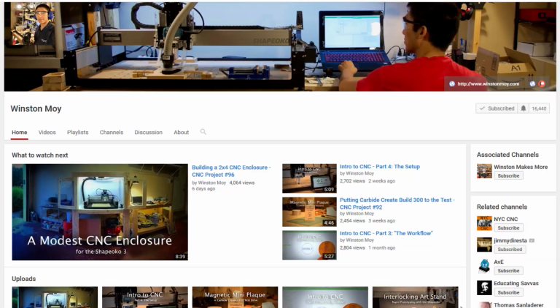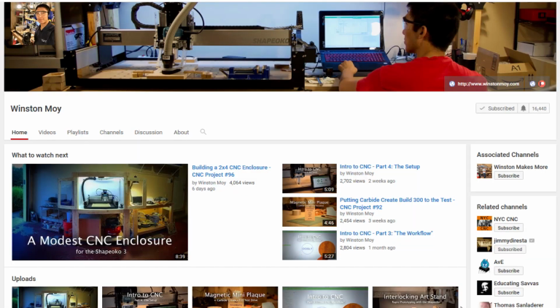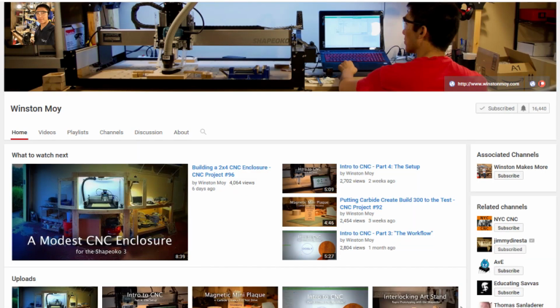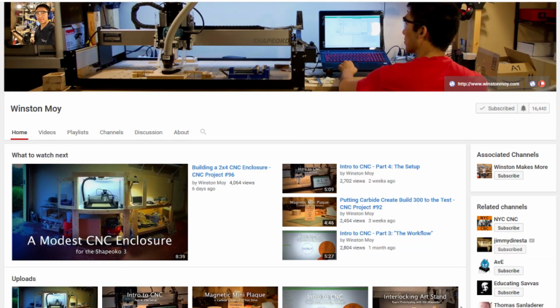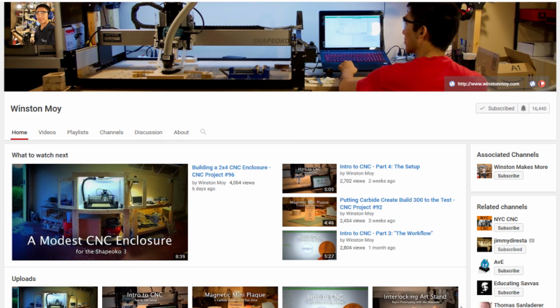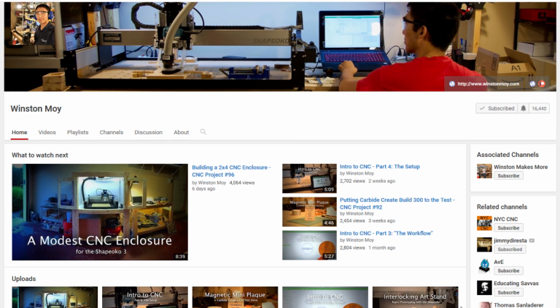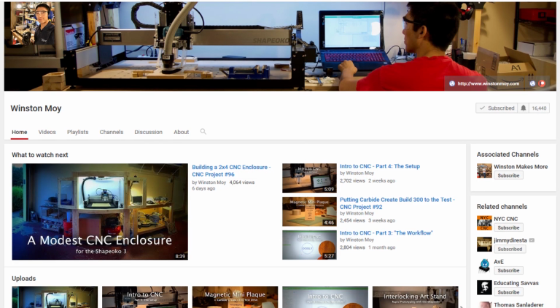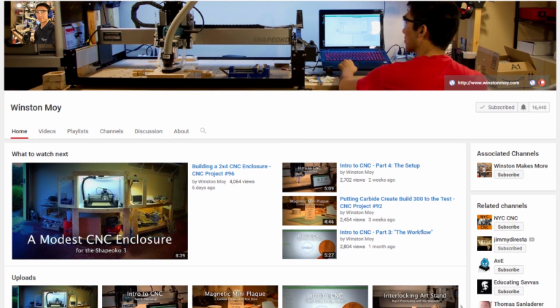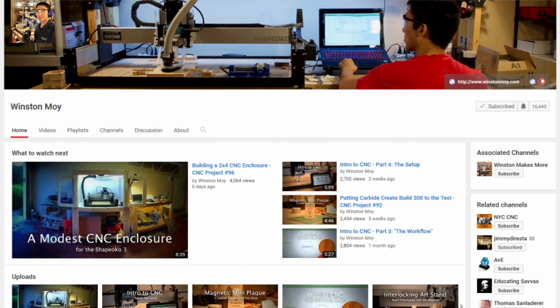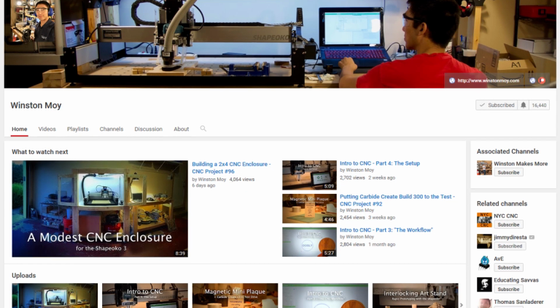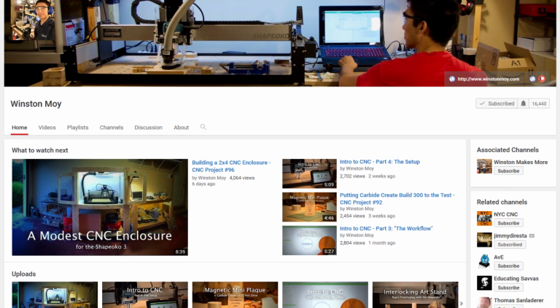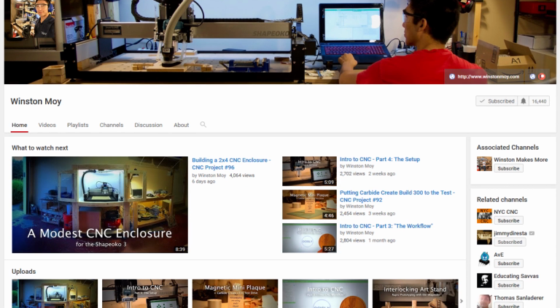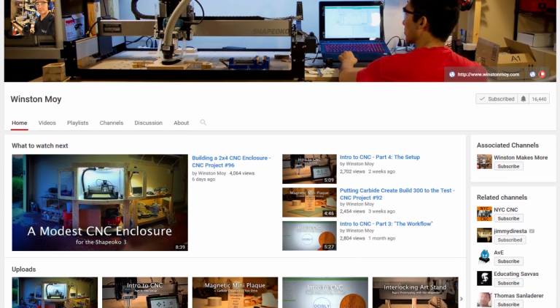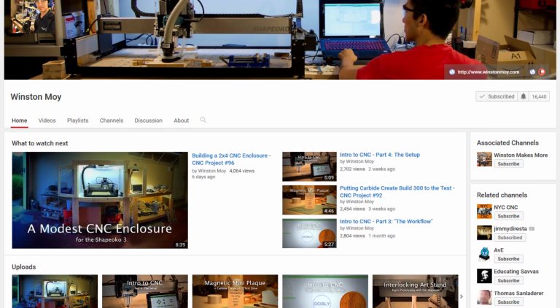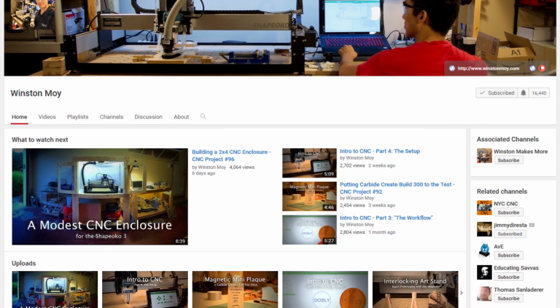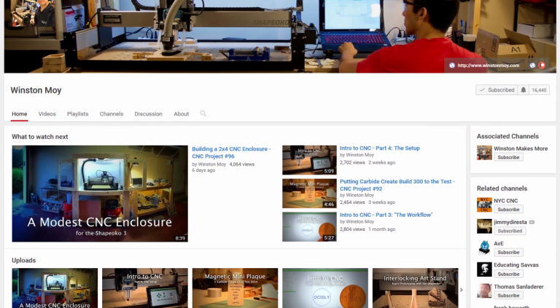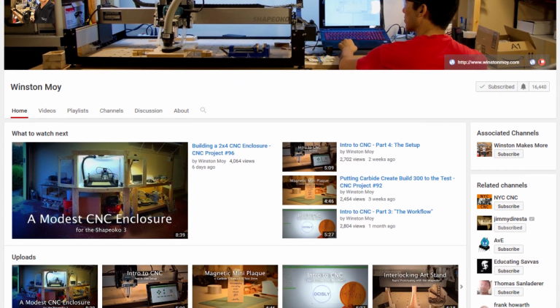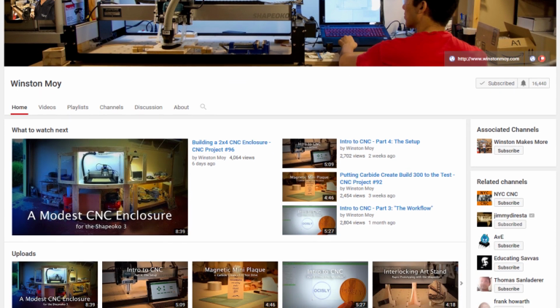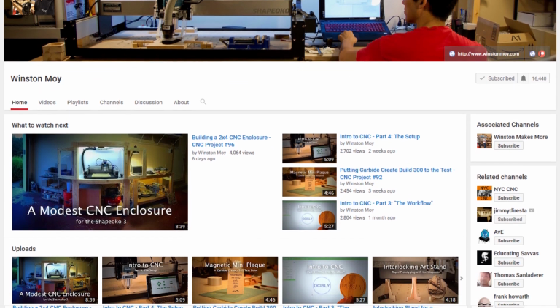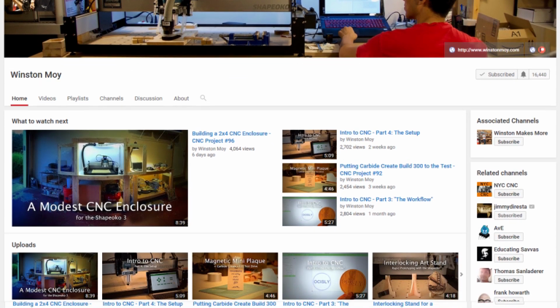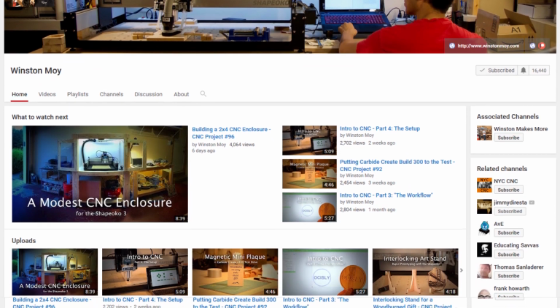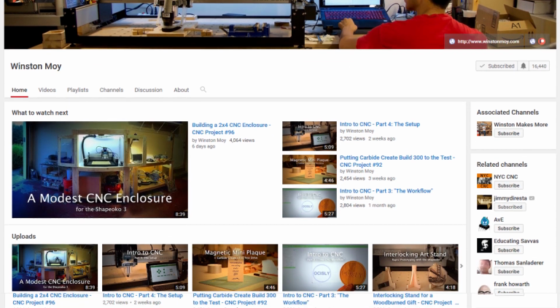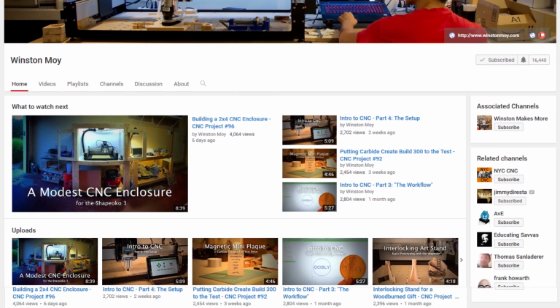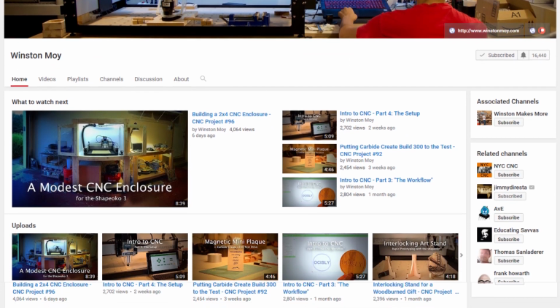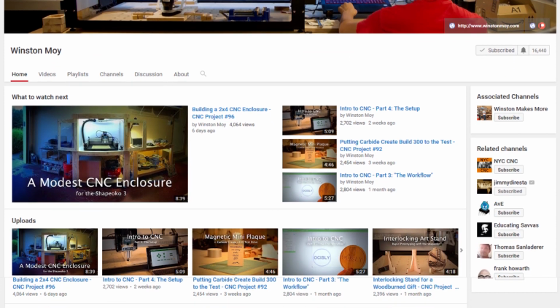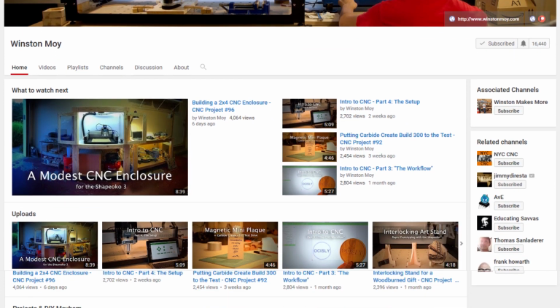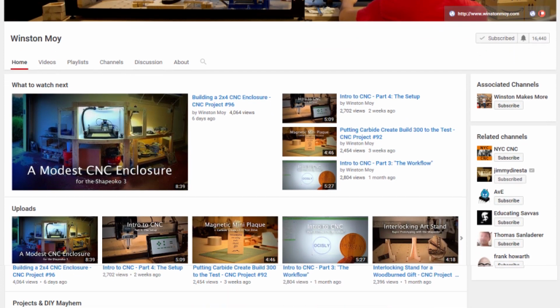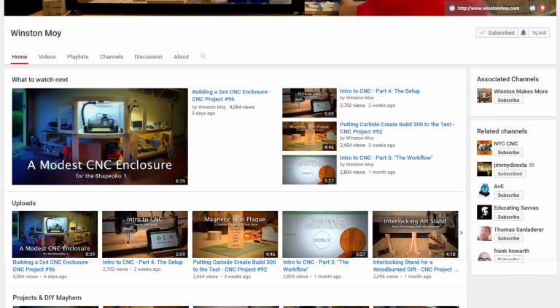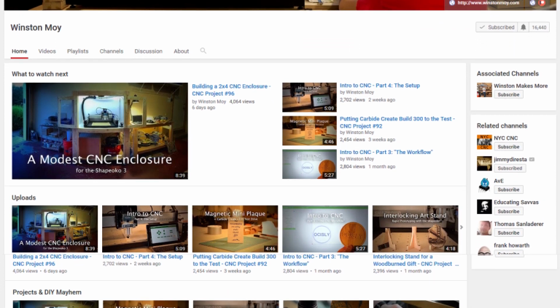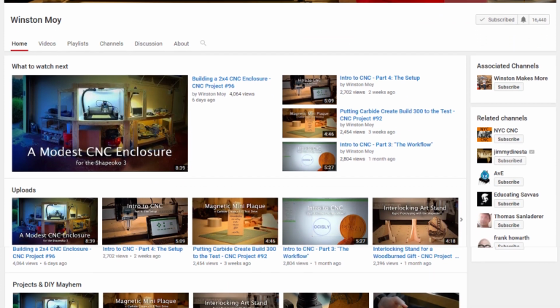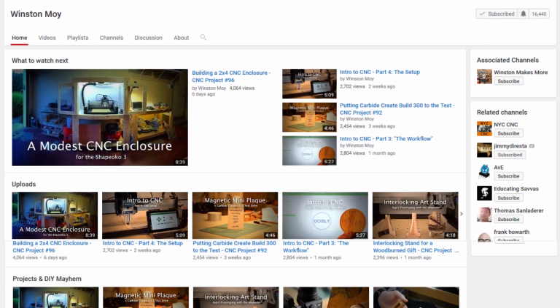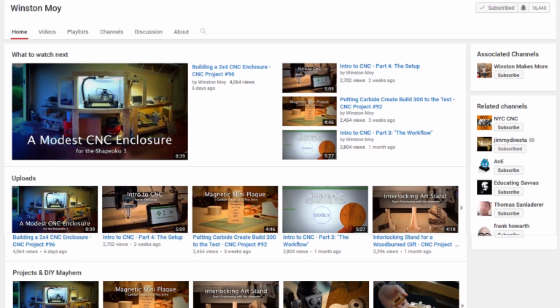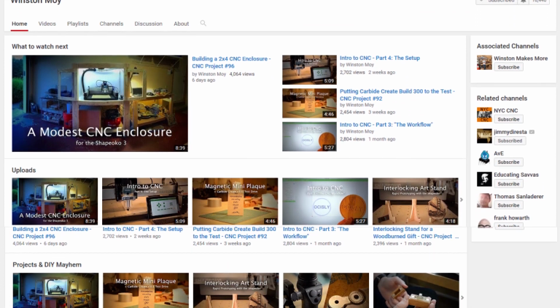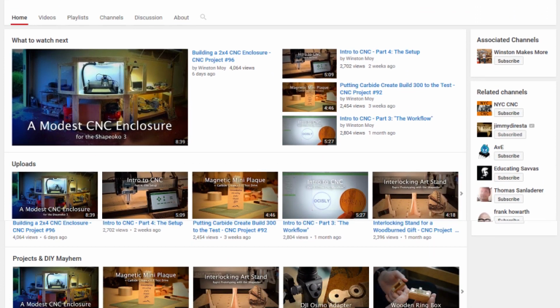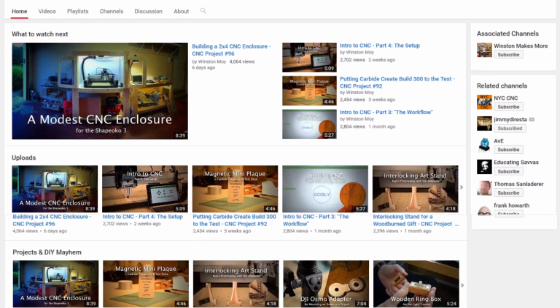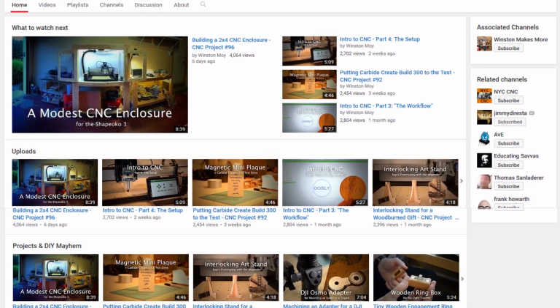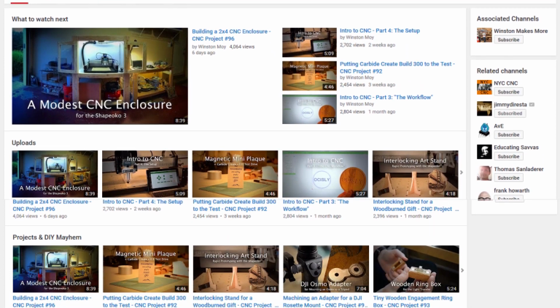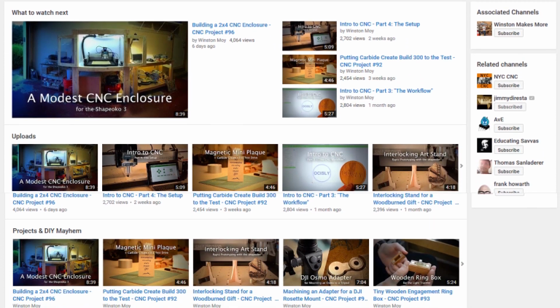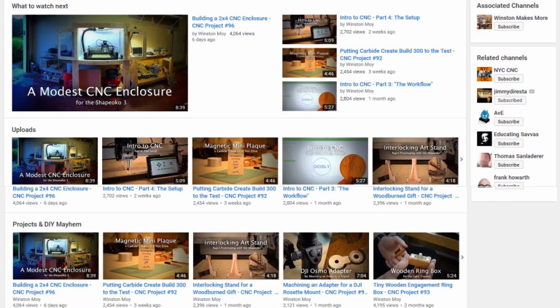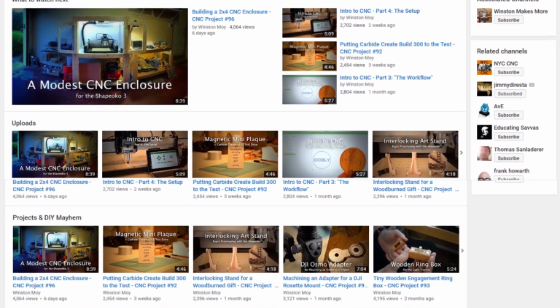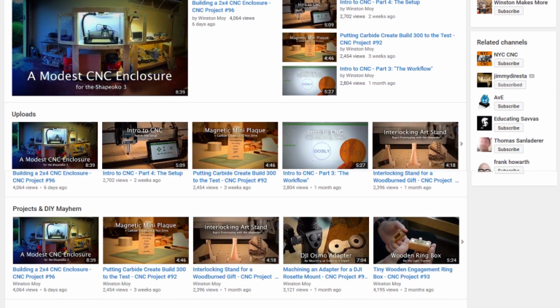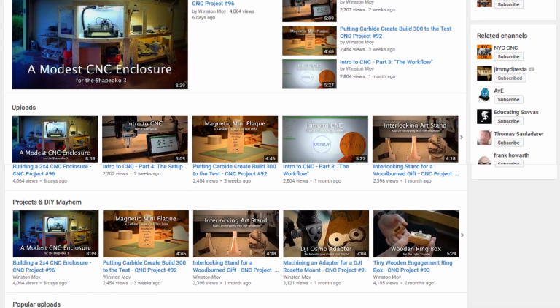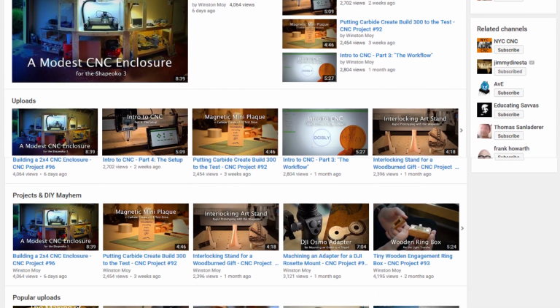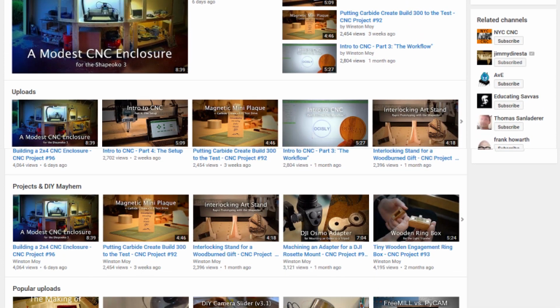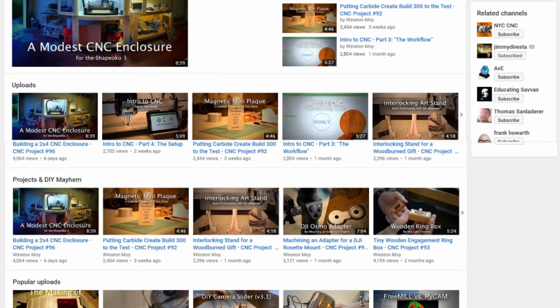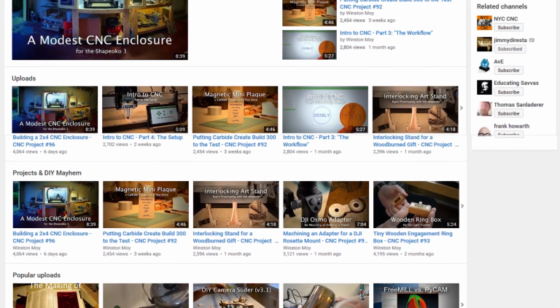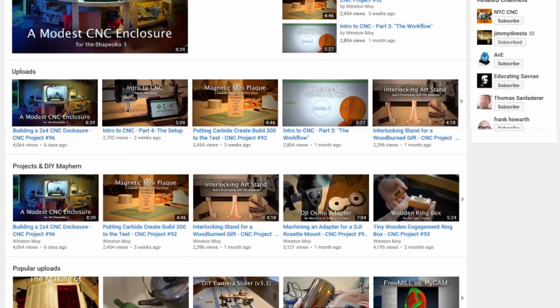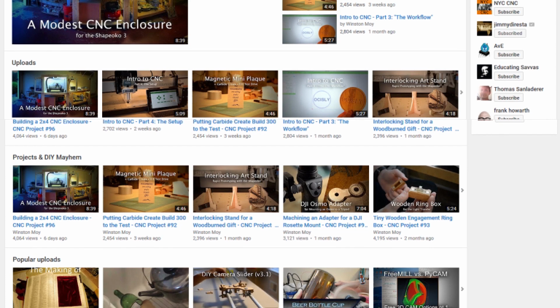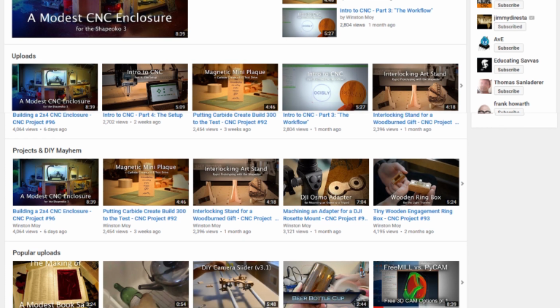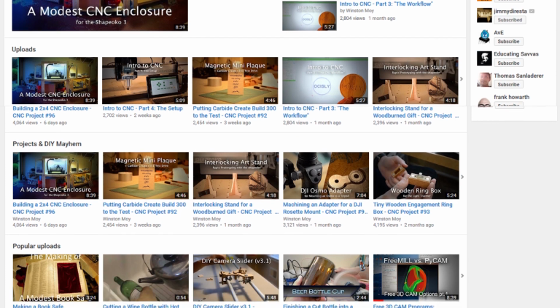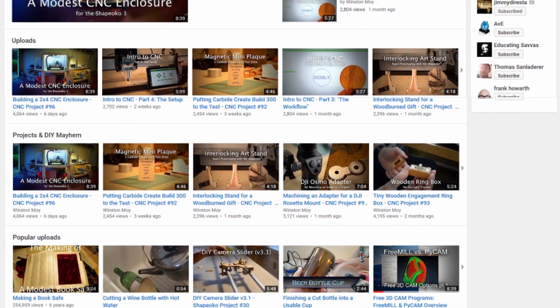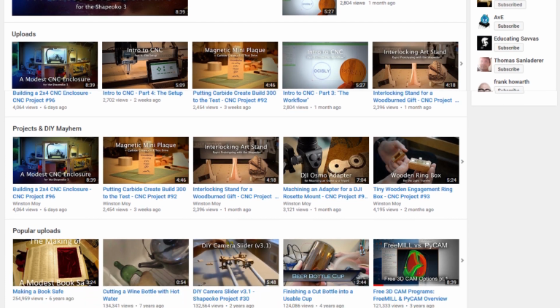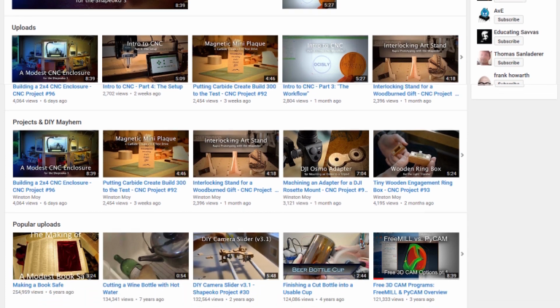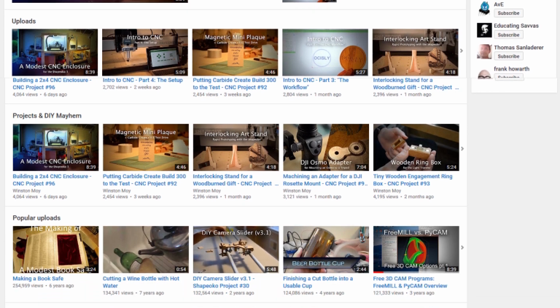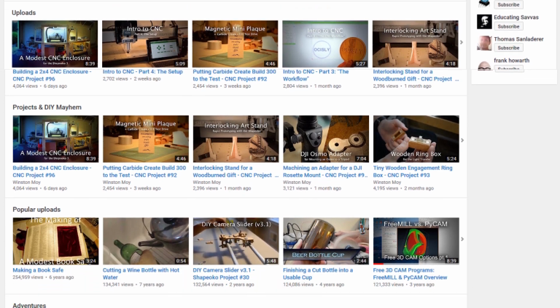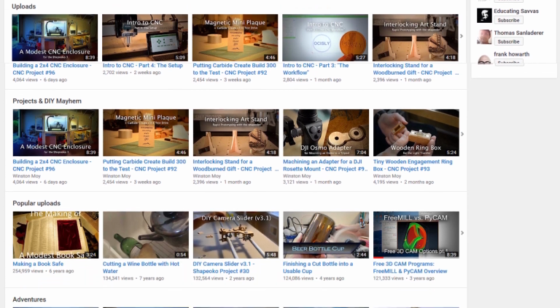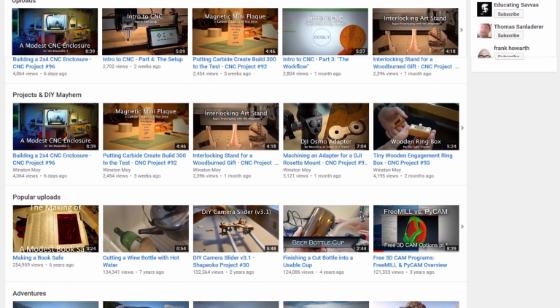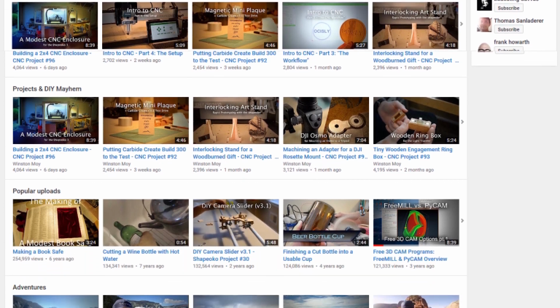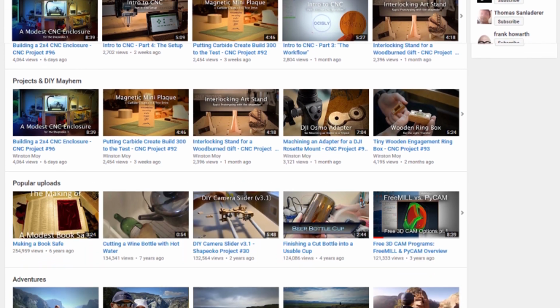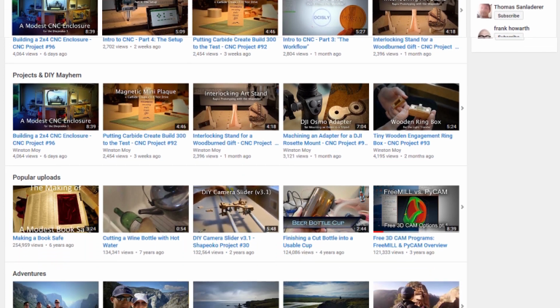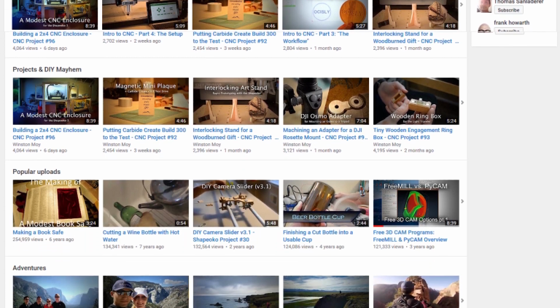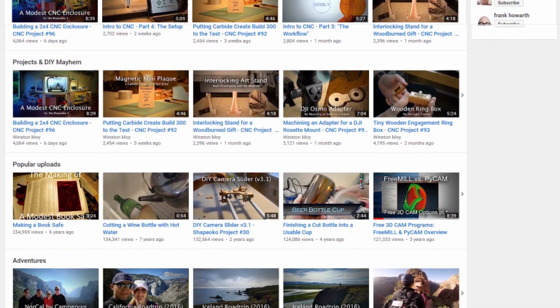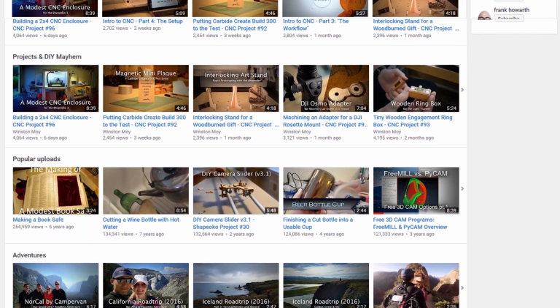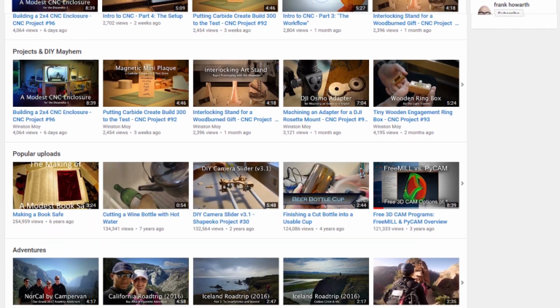If you're interested in learning more about these desktop CNC machines, I recommend you check out Winston Moy's channel on YouTube. Thanks for watching.